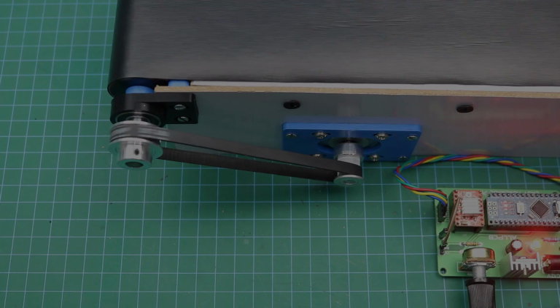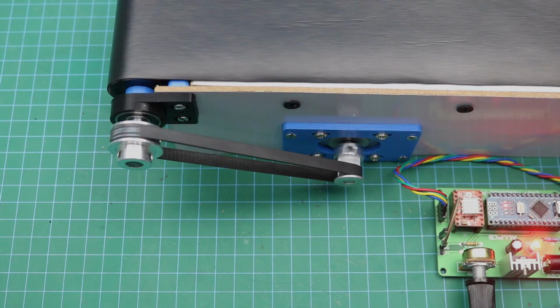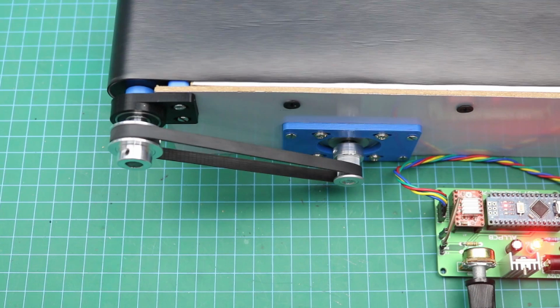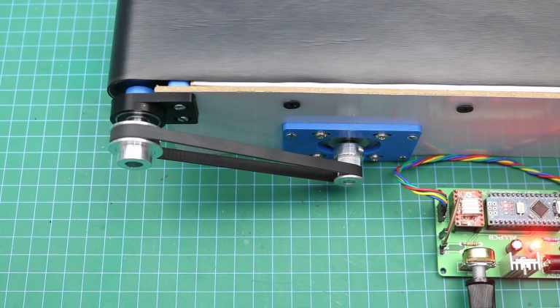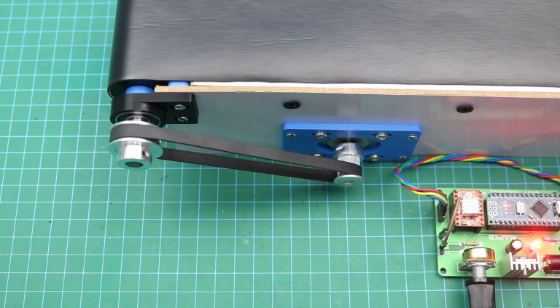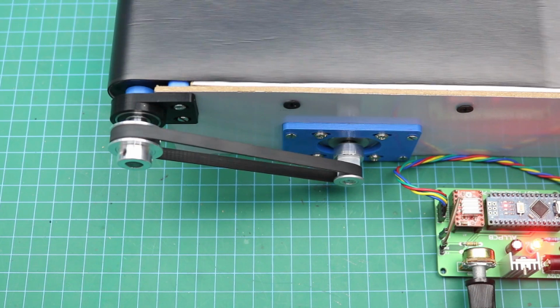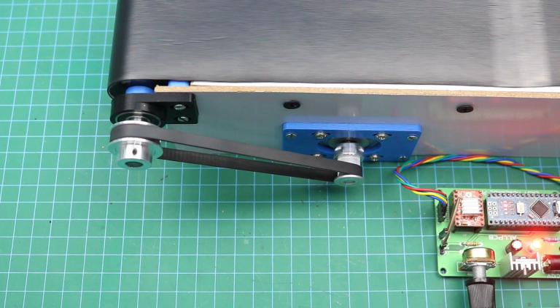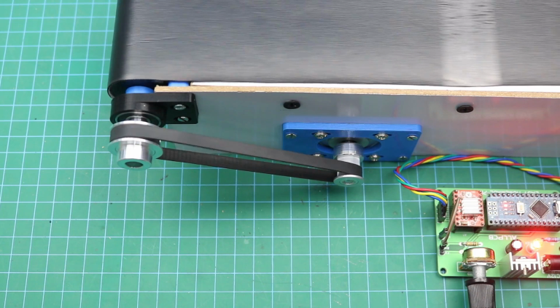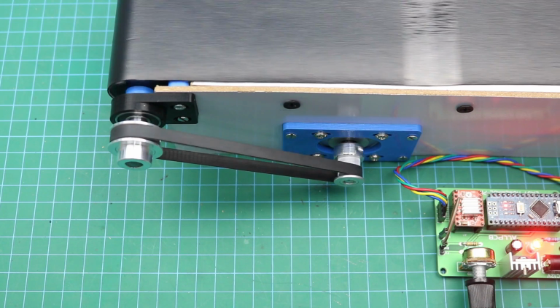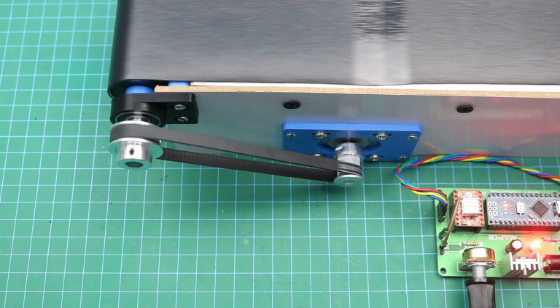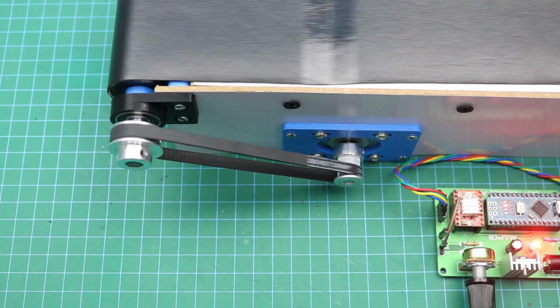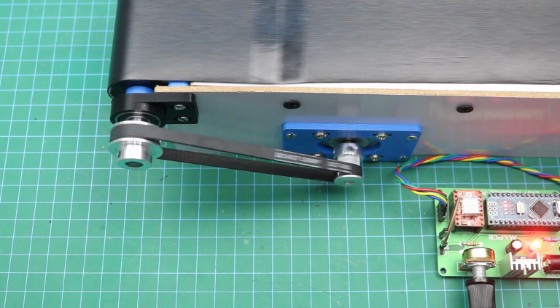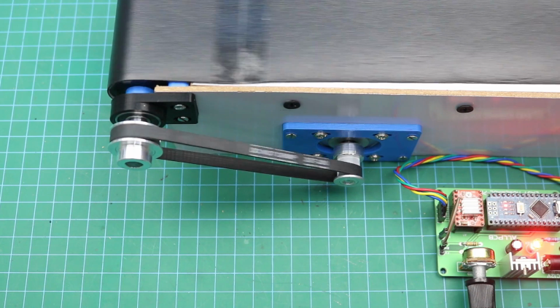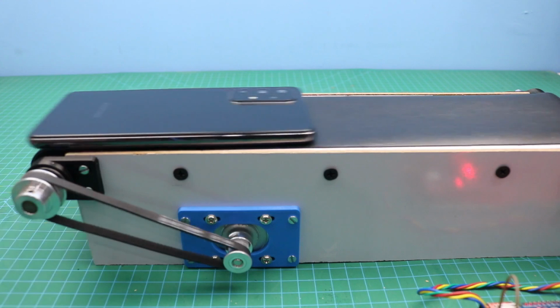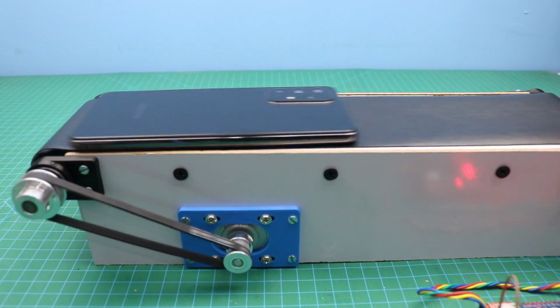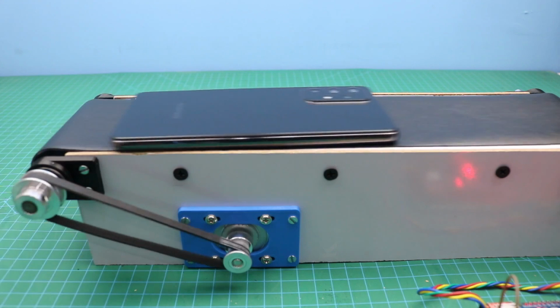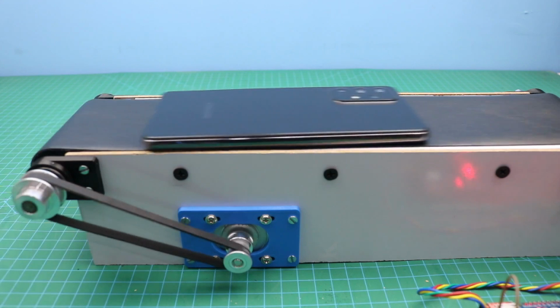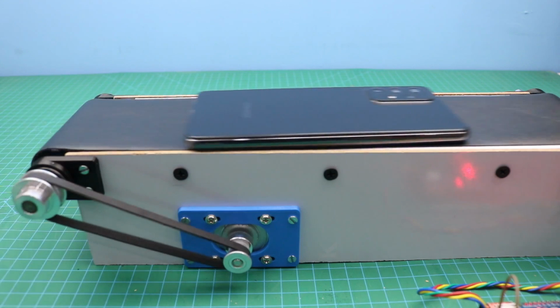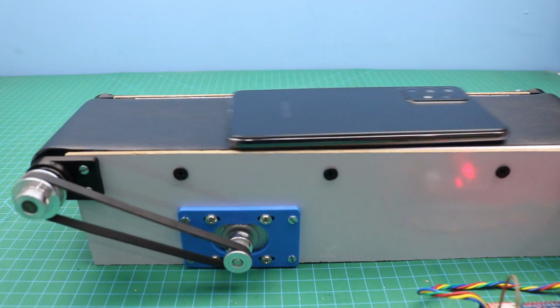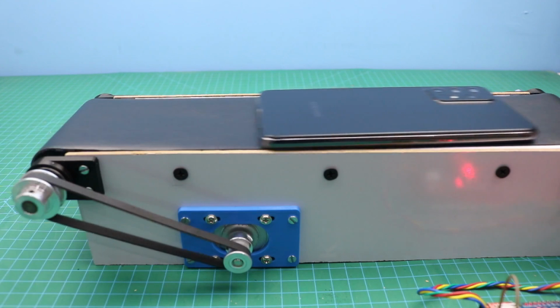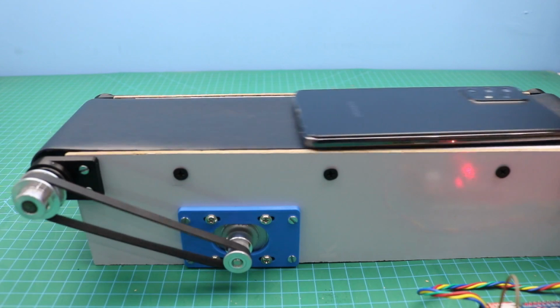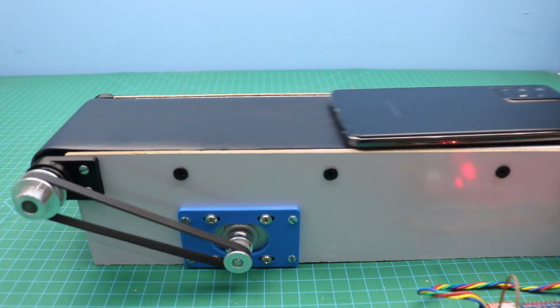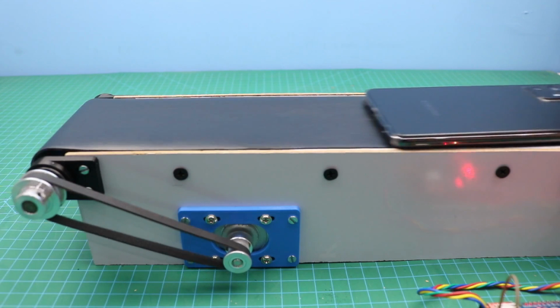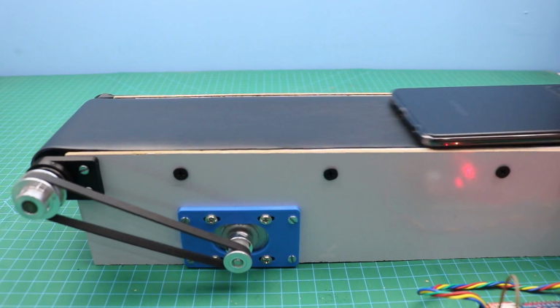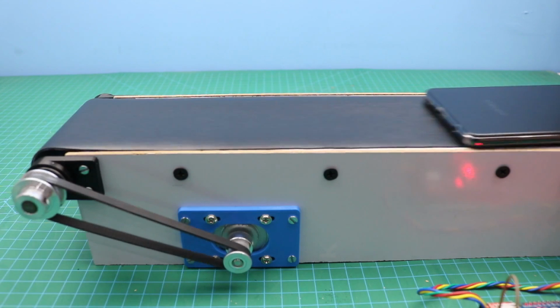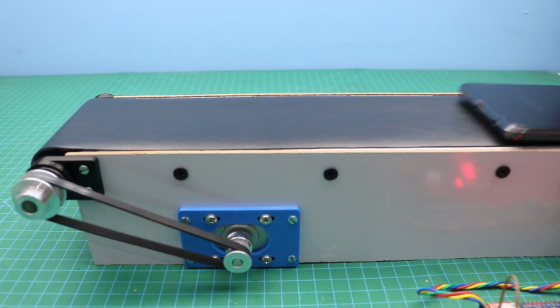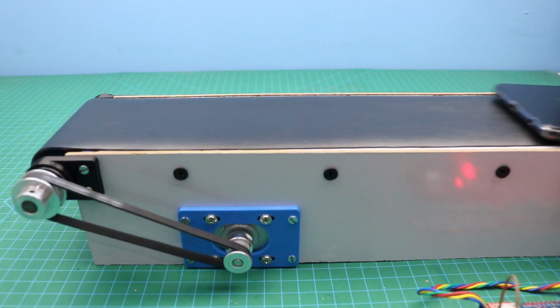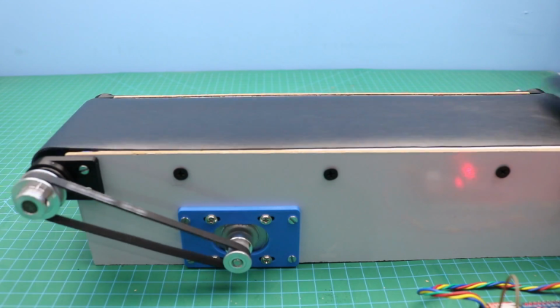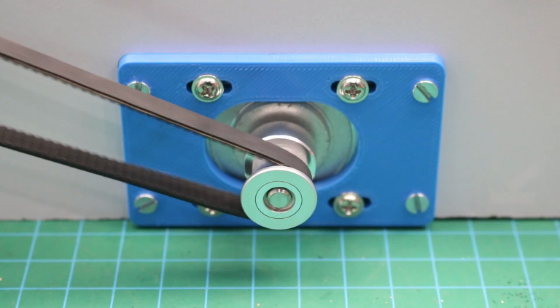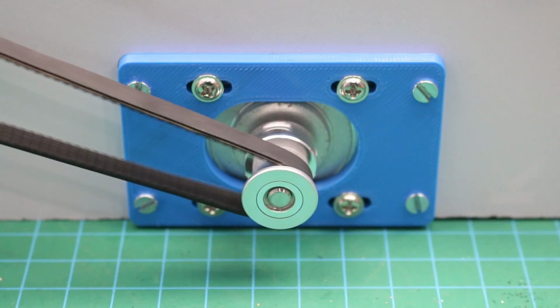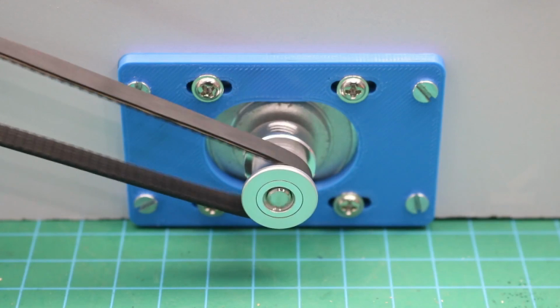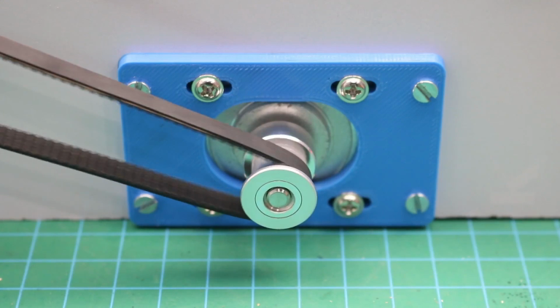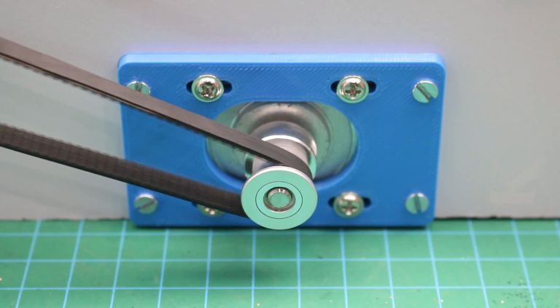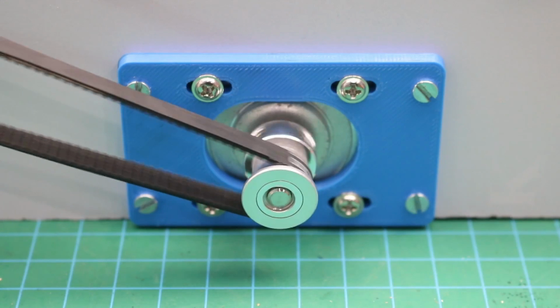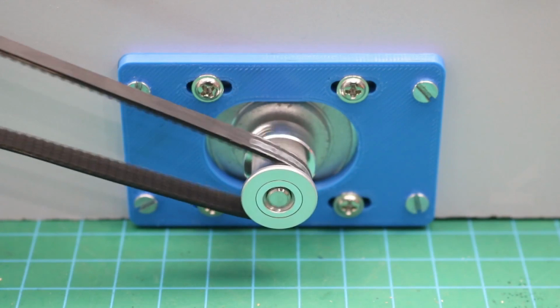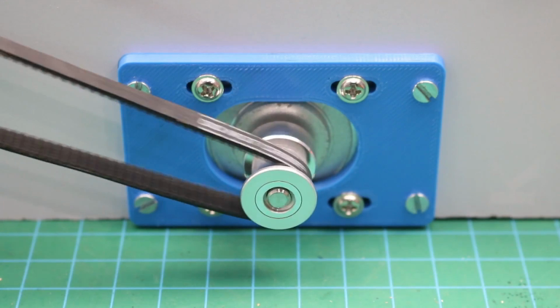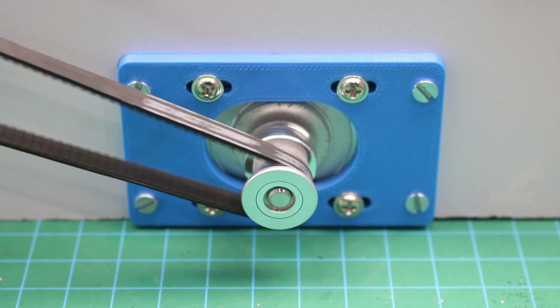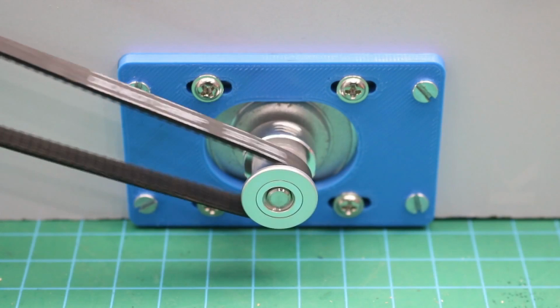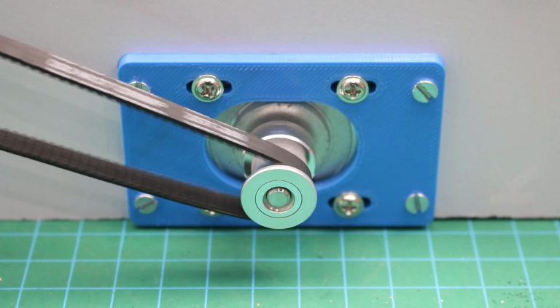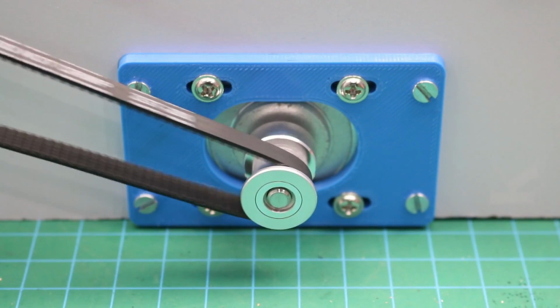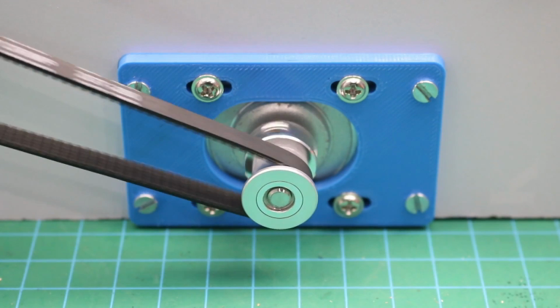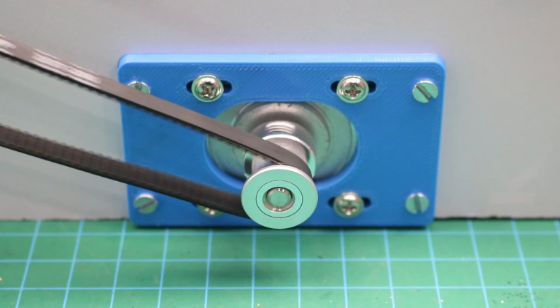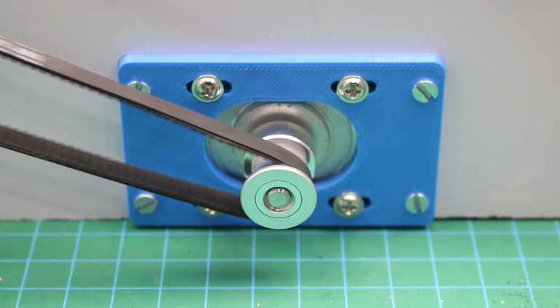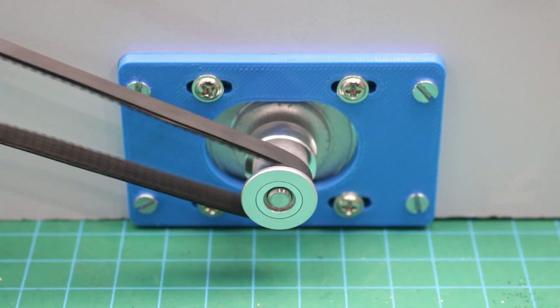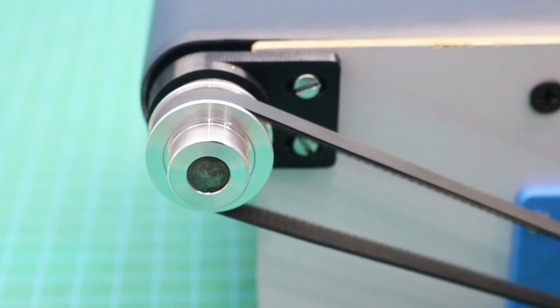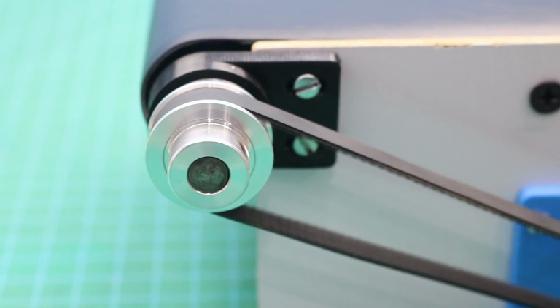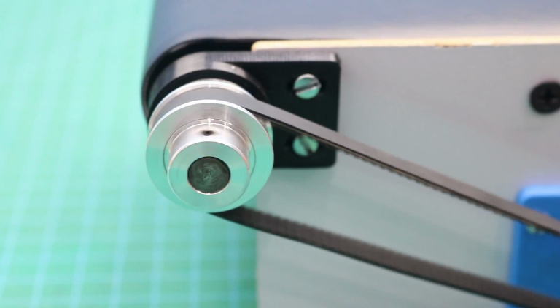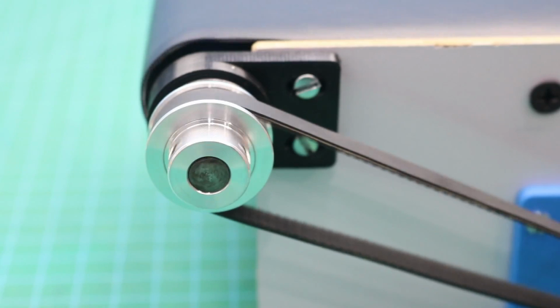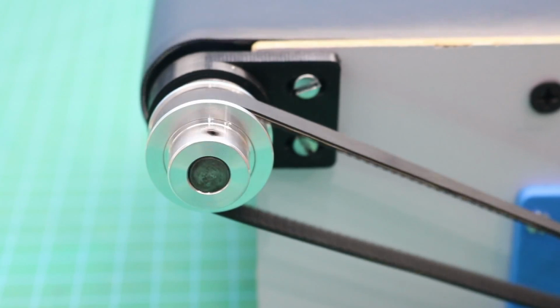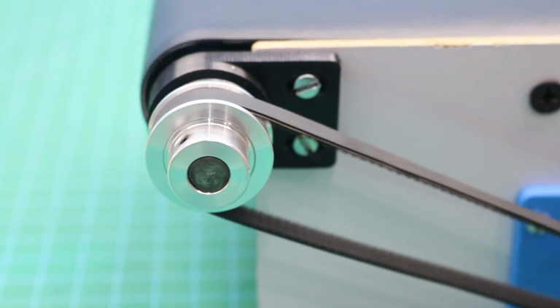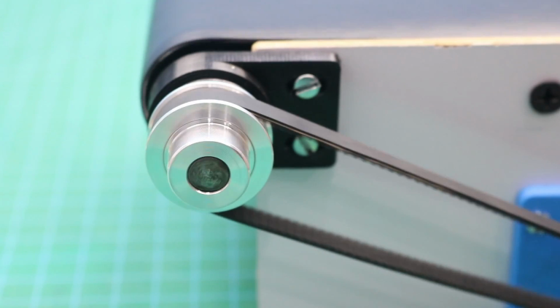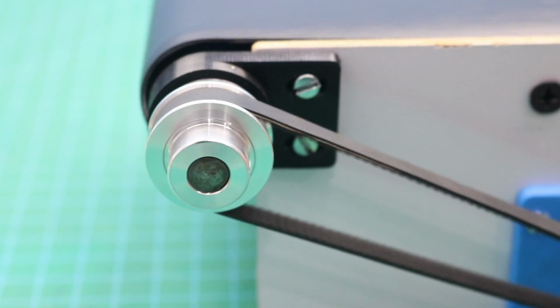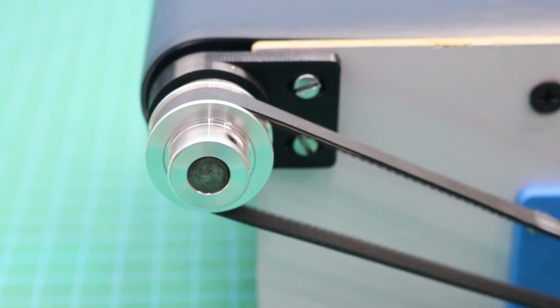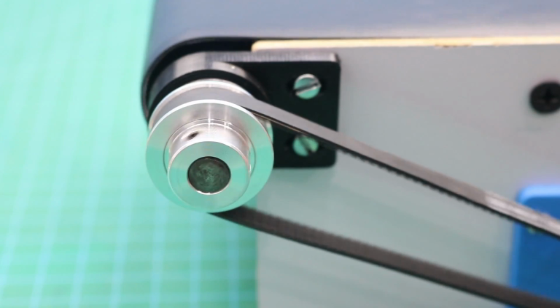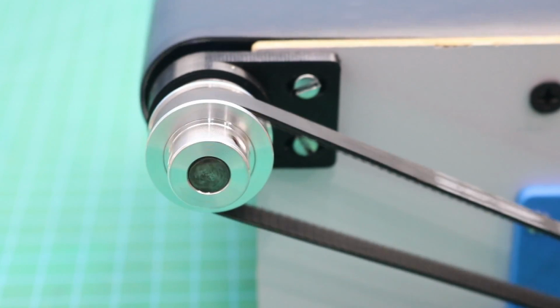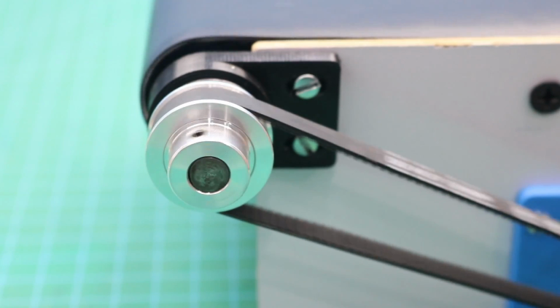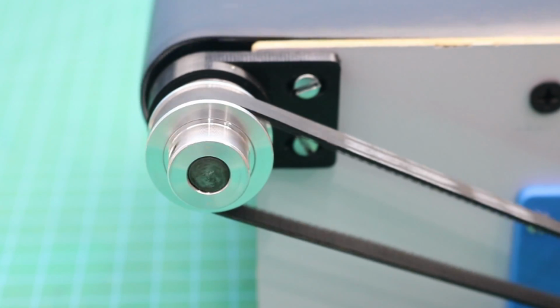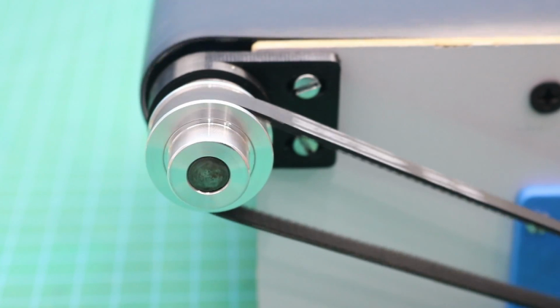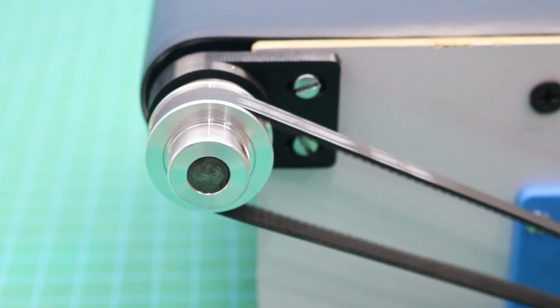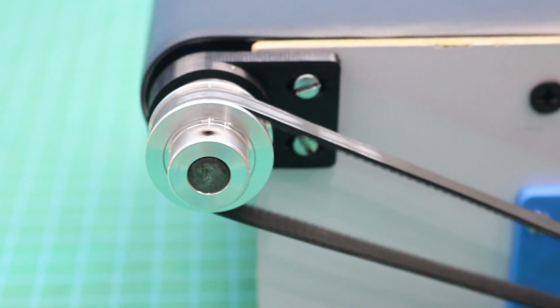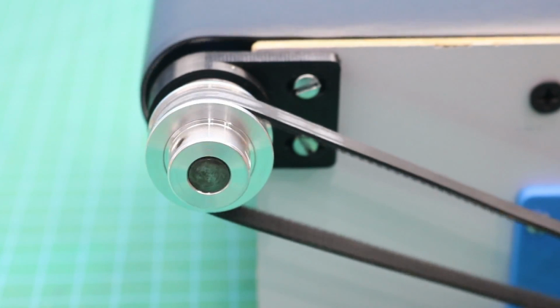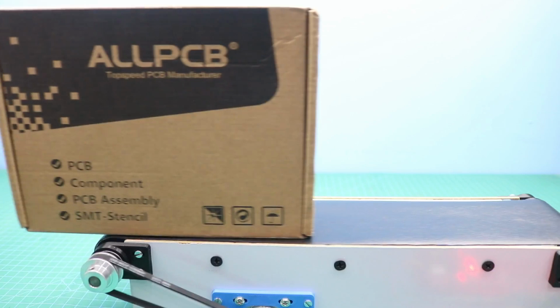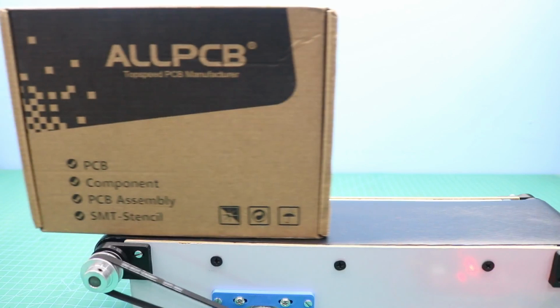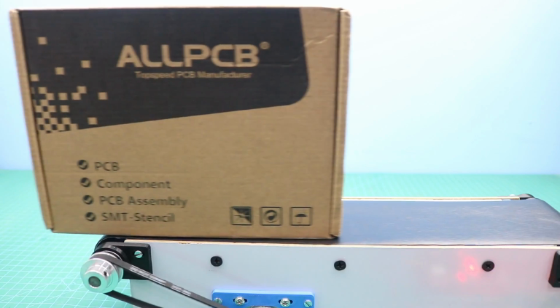Hello friends, welcome to Easy Homemade Projects. In today's video I will show you how to make a stepper motor based two-way conveyor belt system.